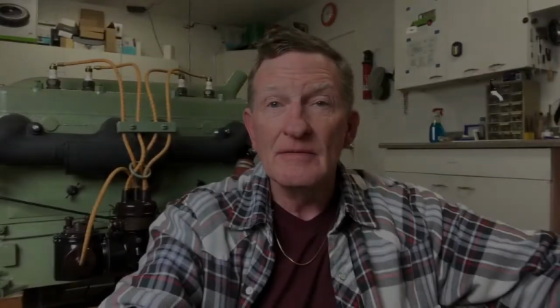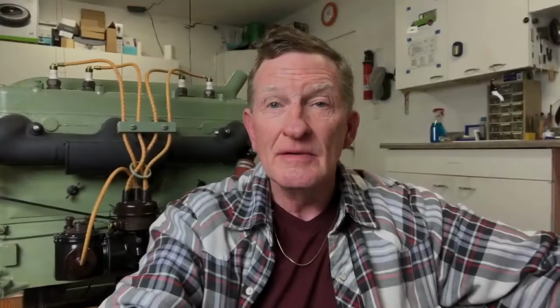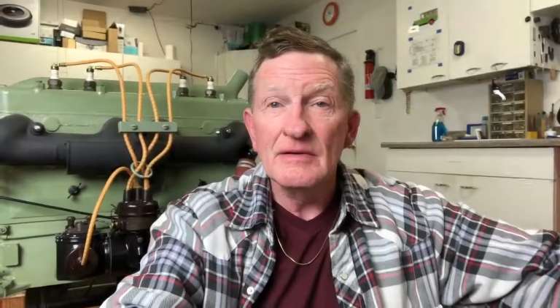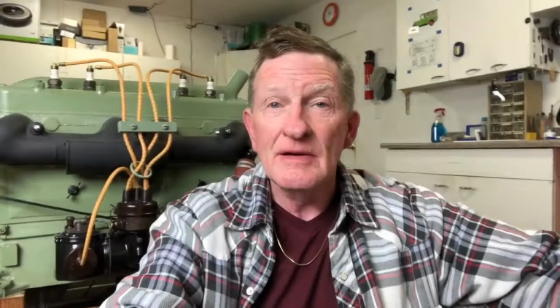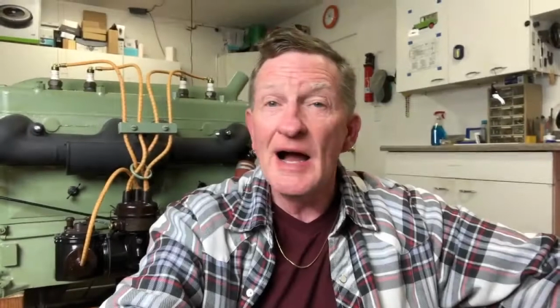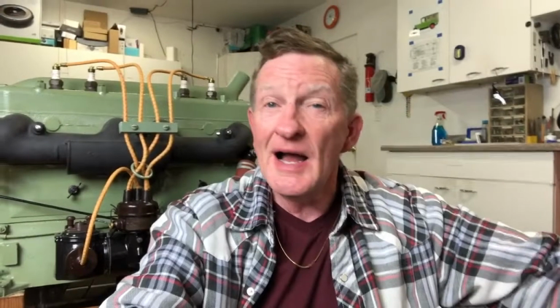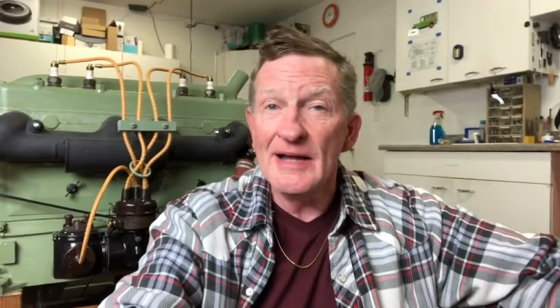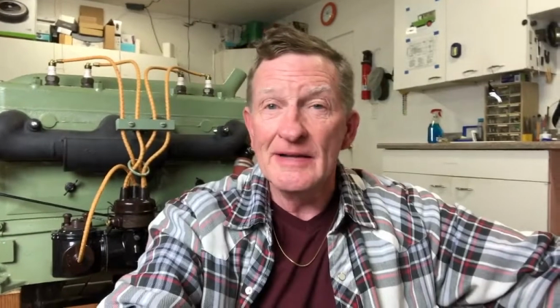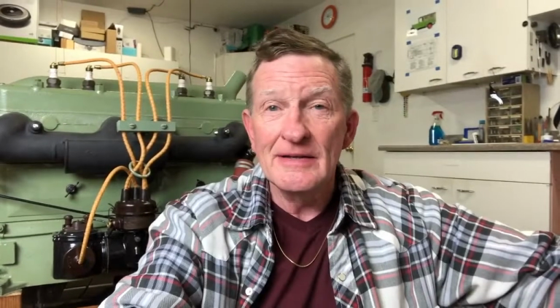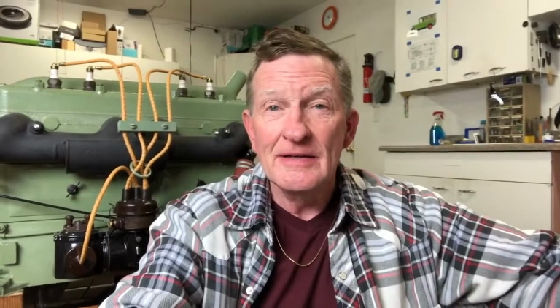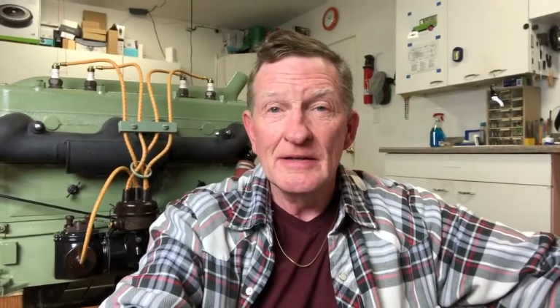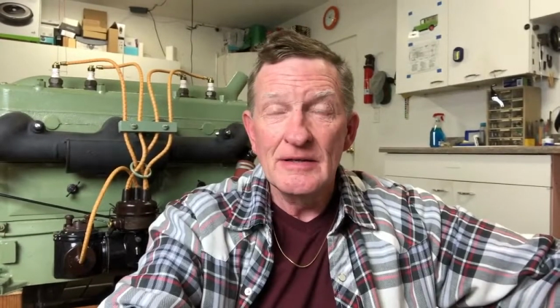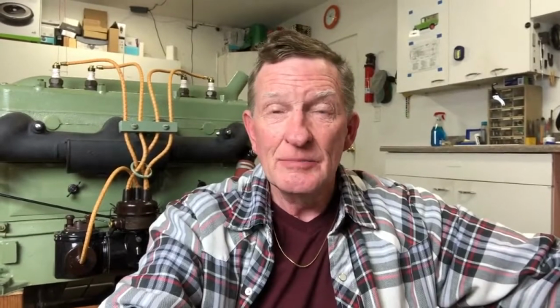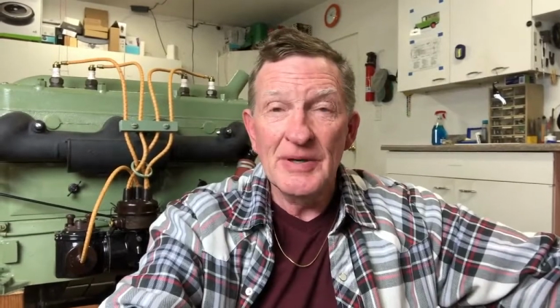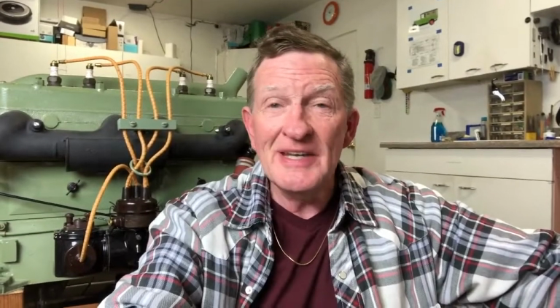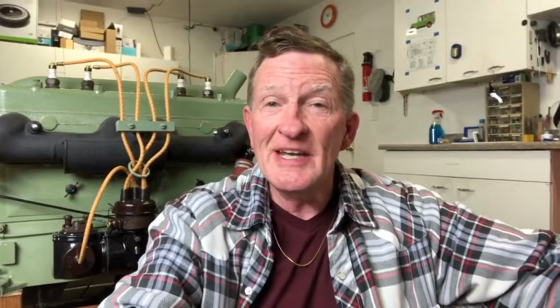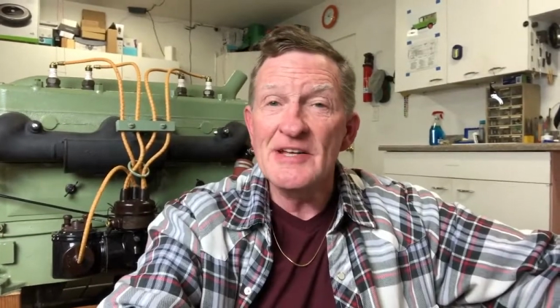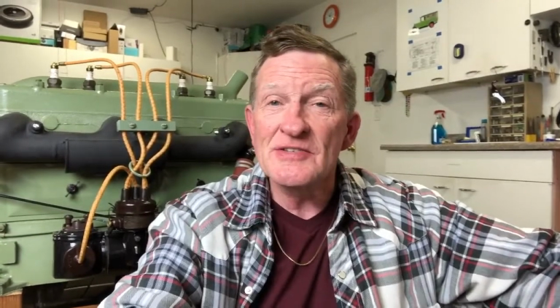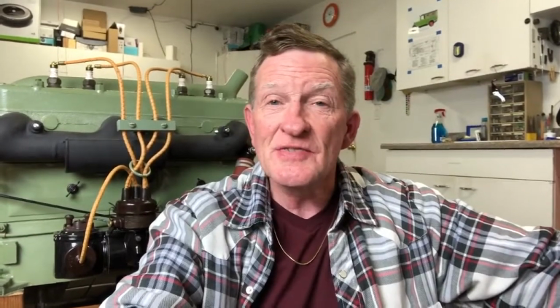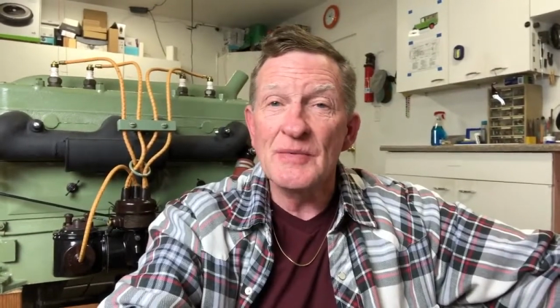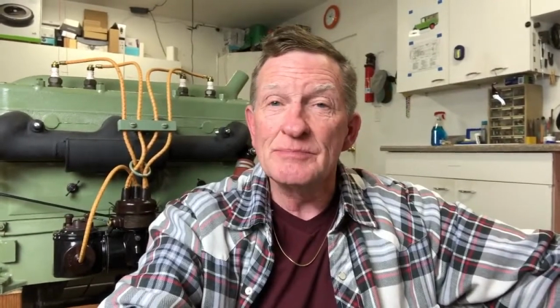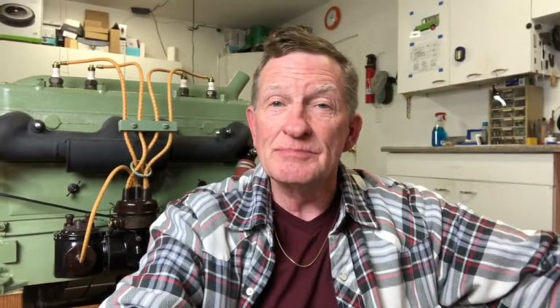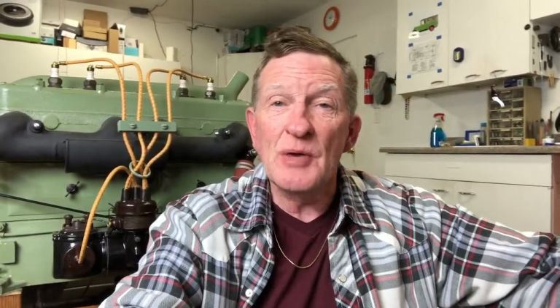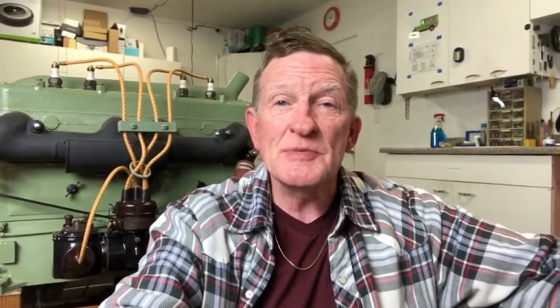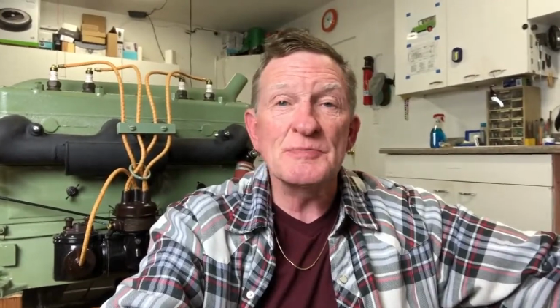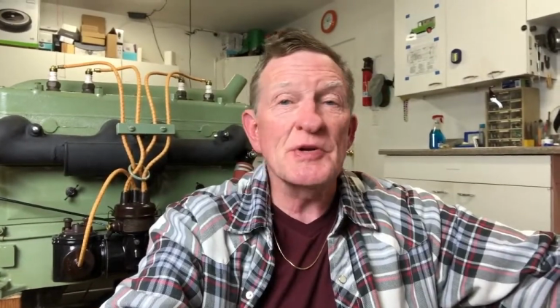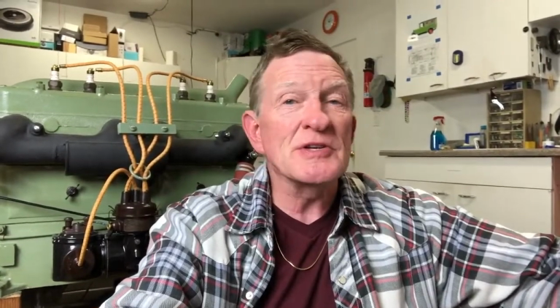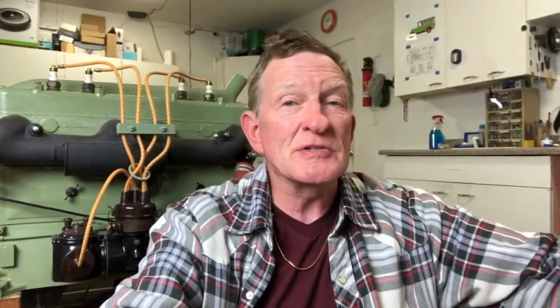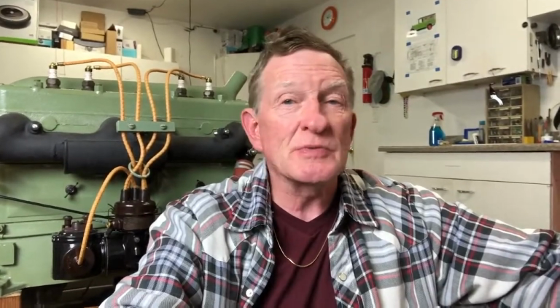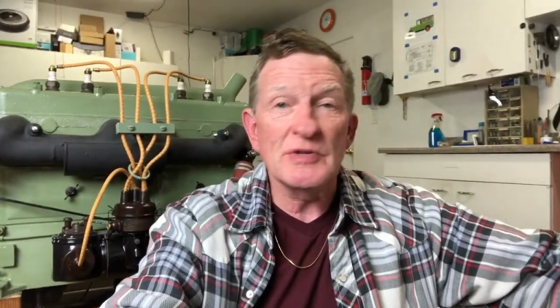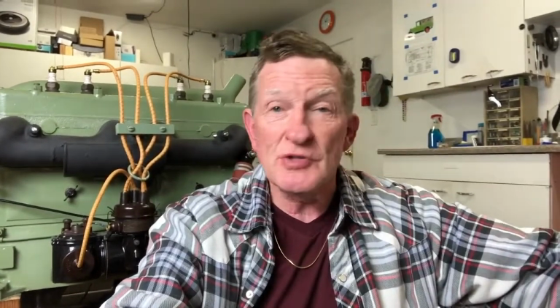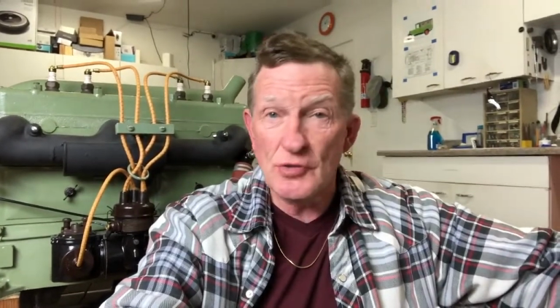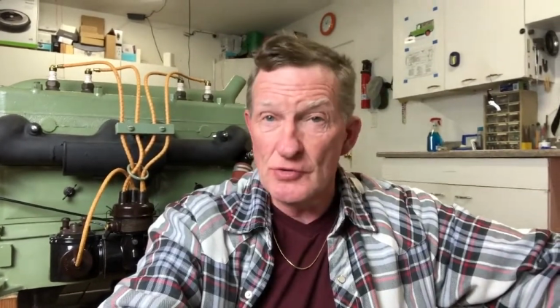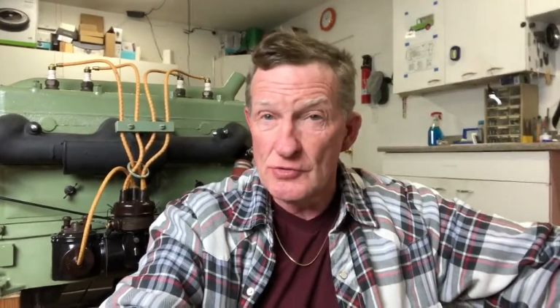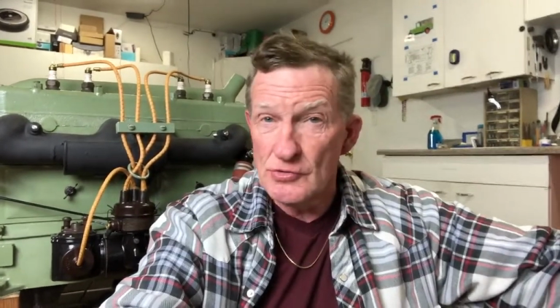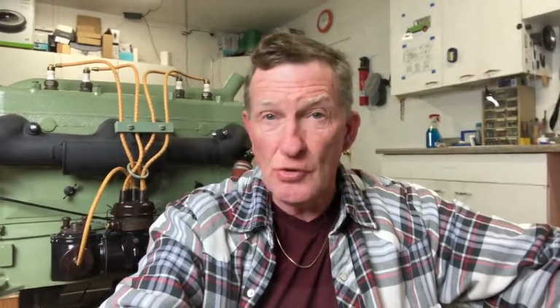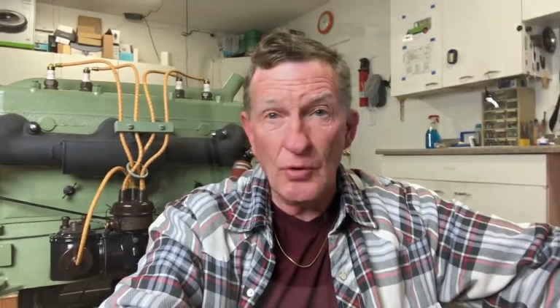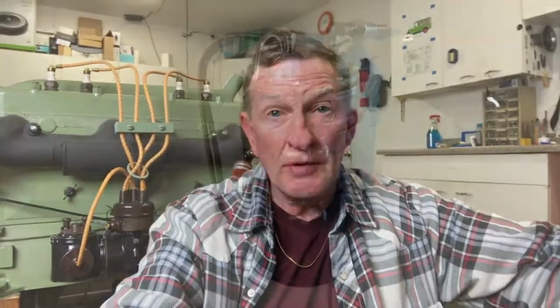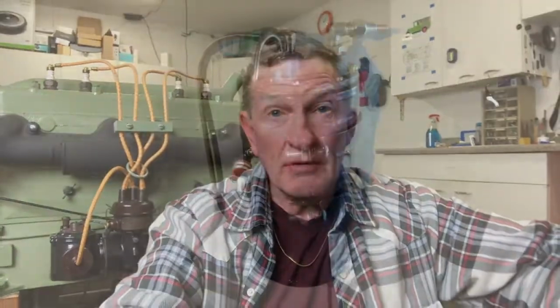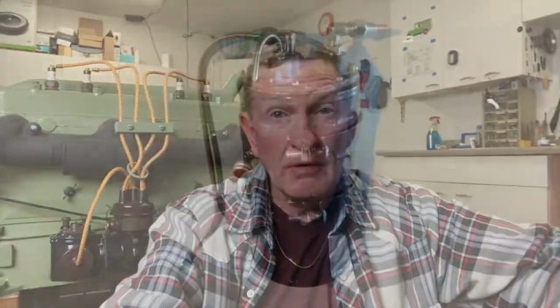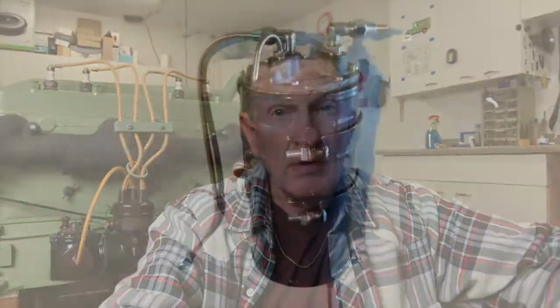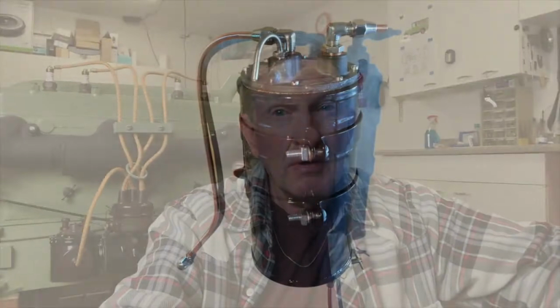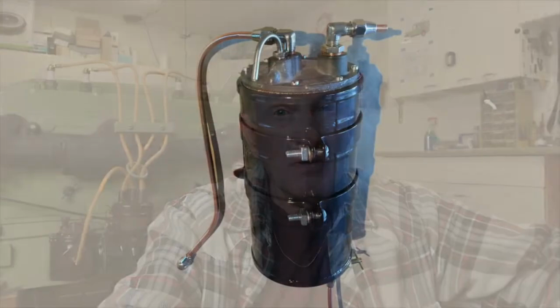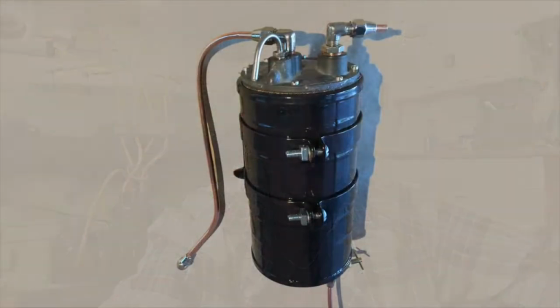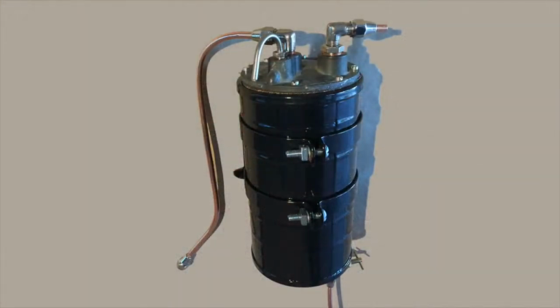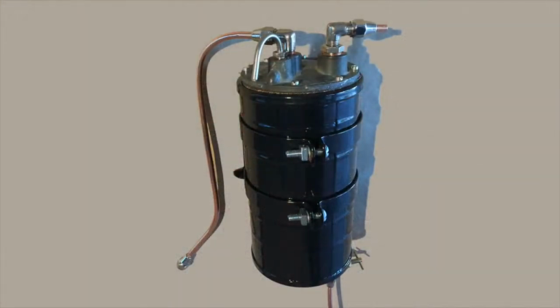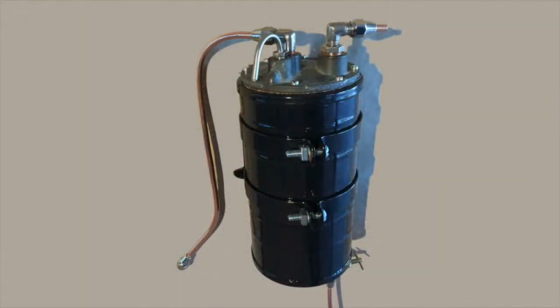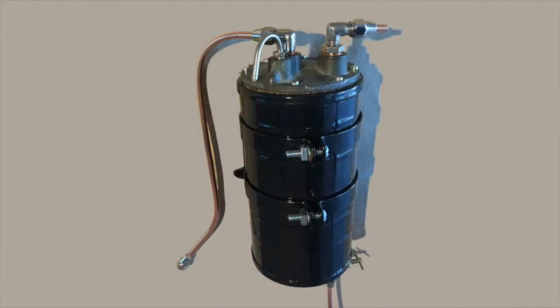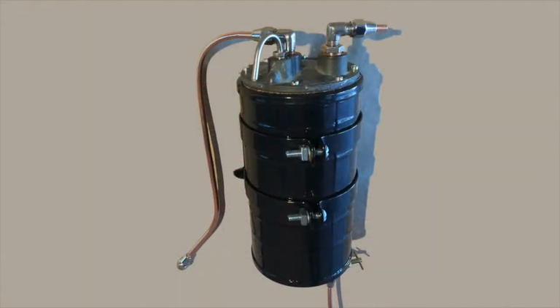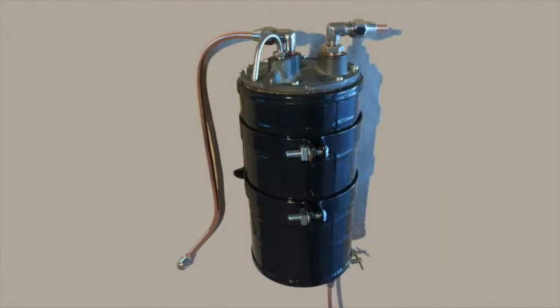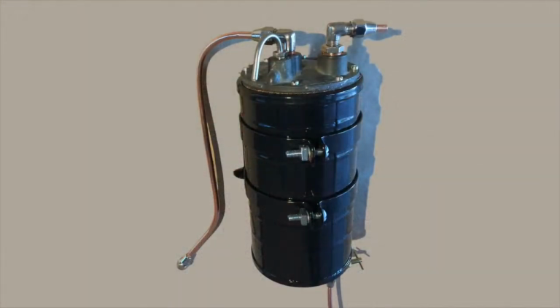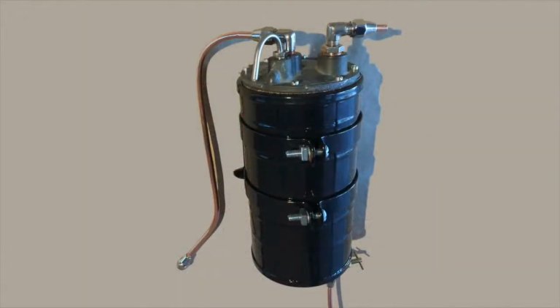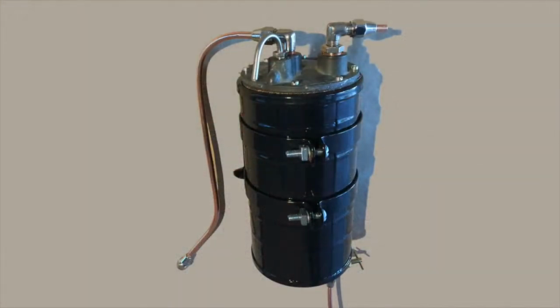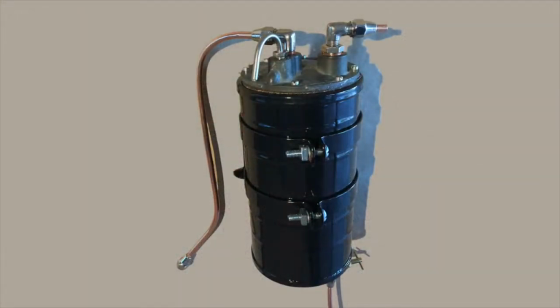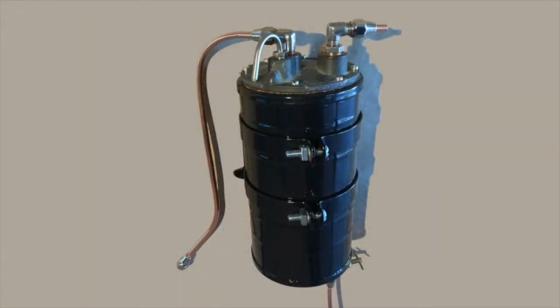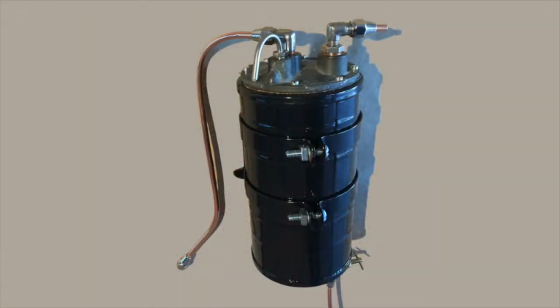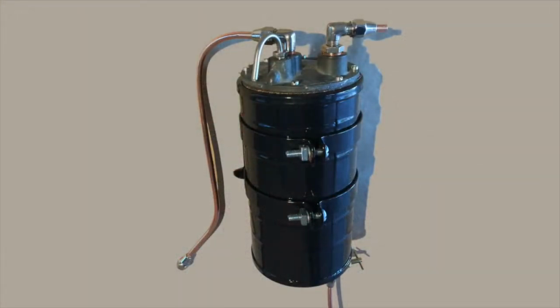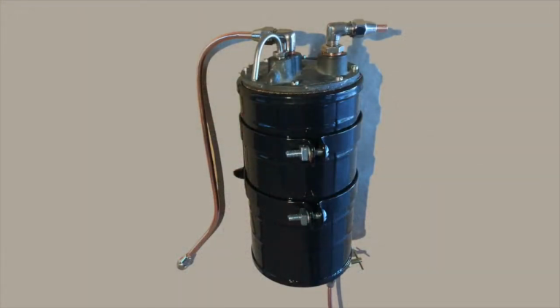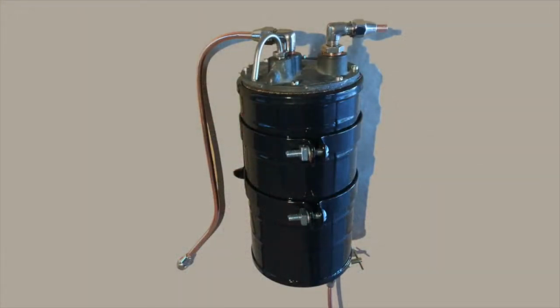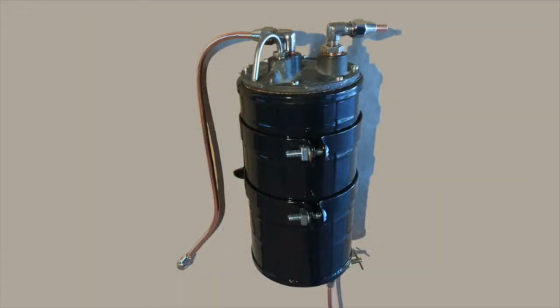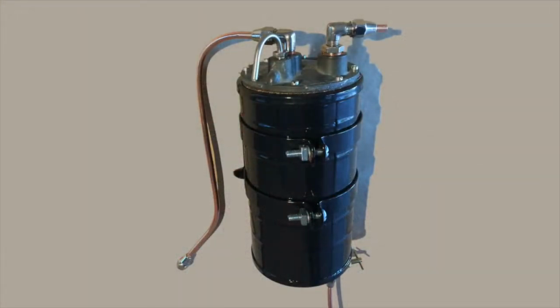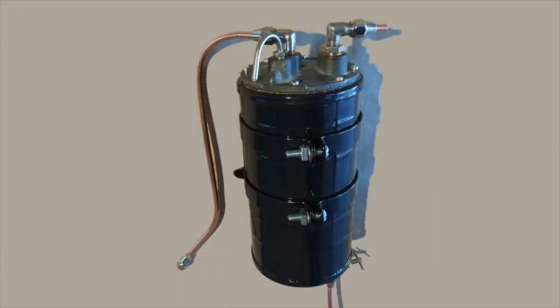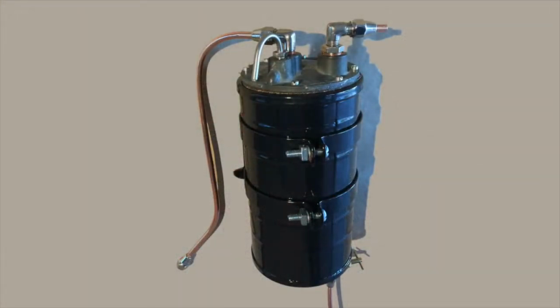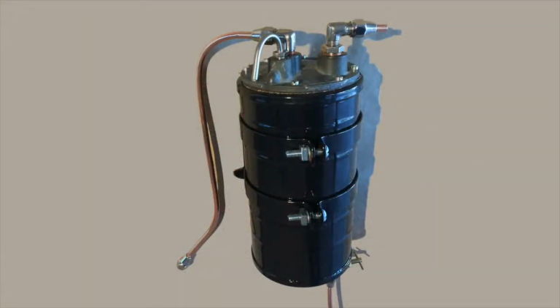Hi, Buddy Yates from Palm Springs with a short tutorial on the Dodge Brothers Vacuum Tank.